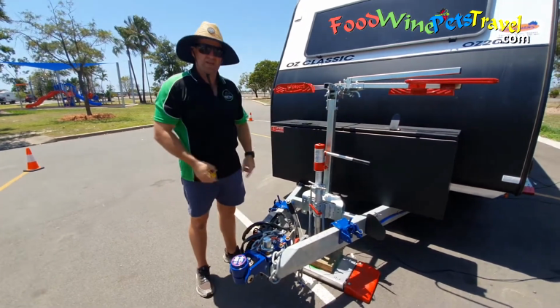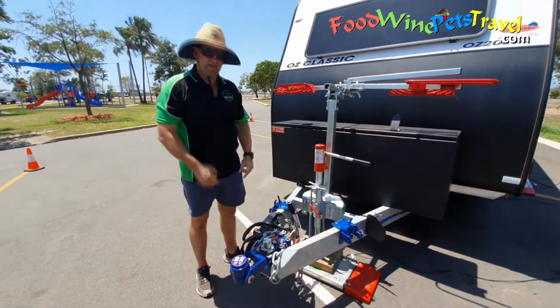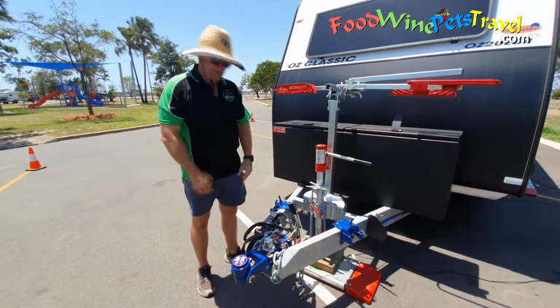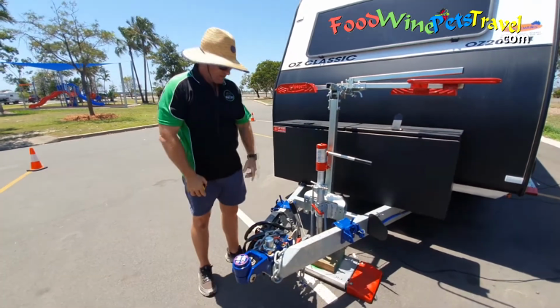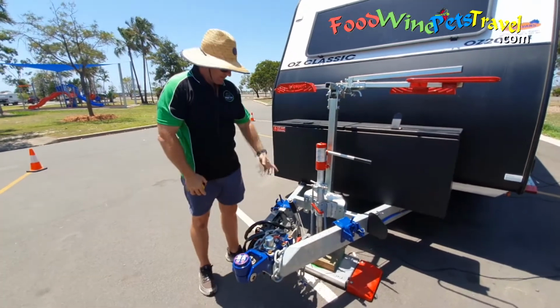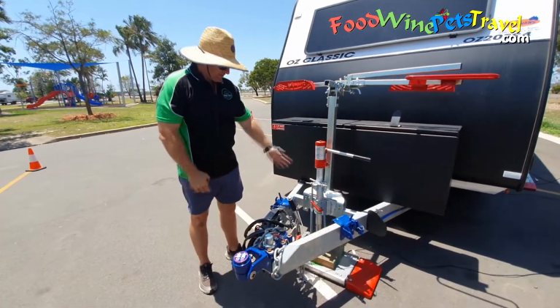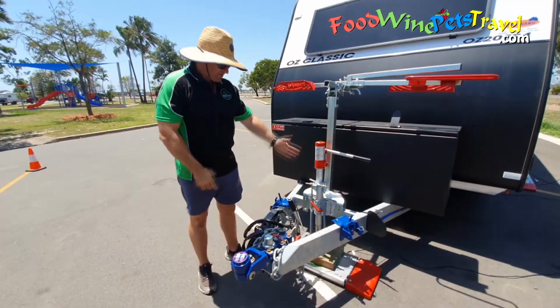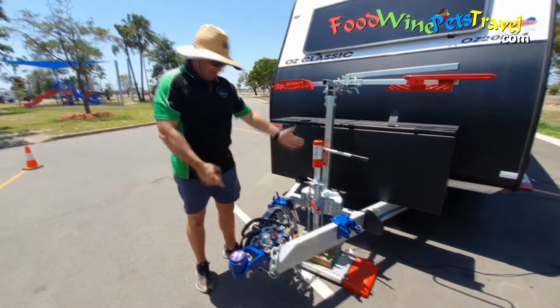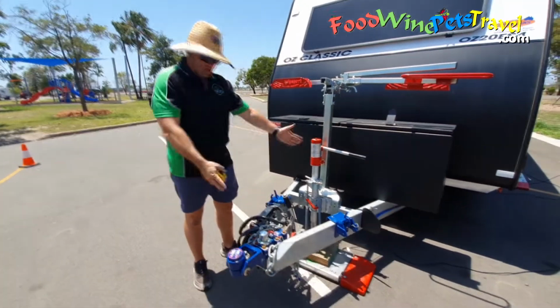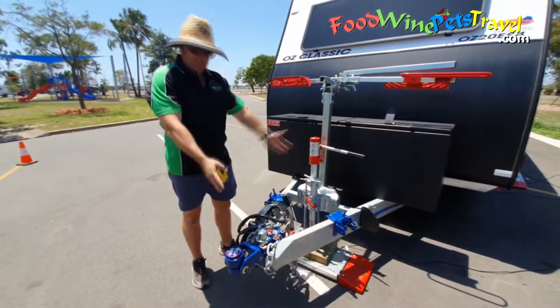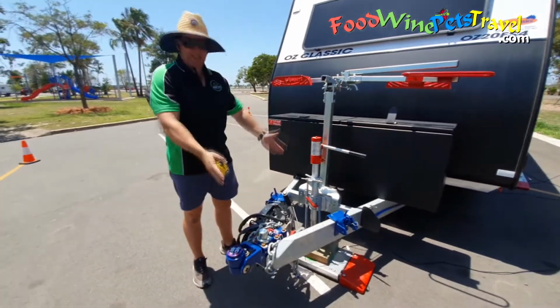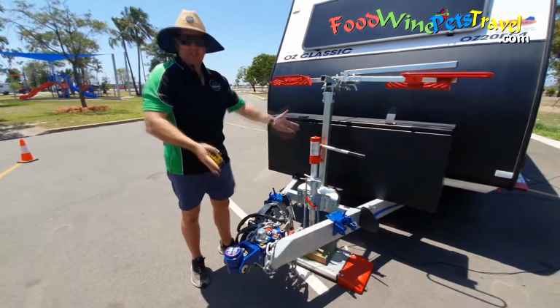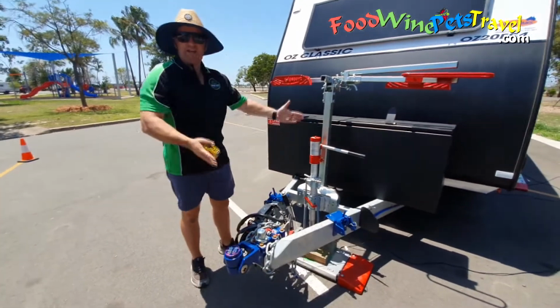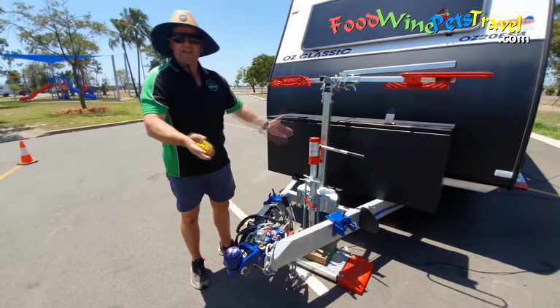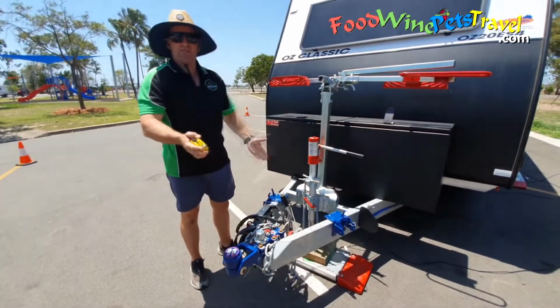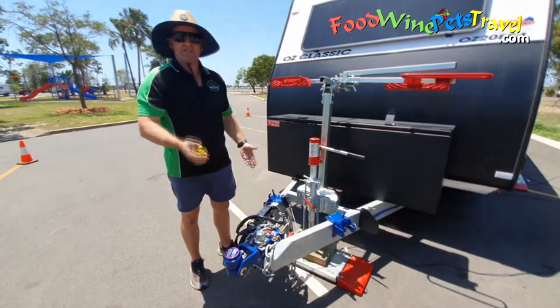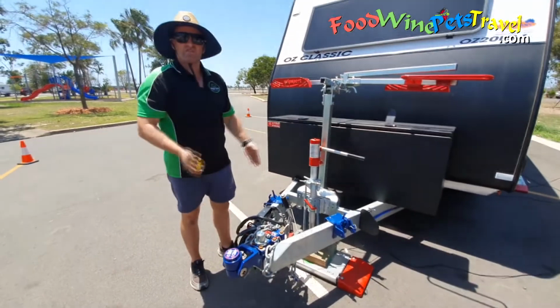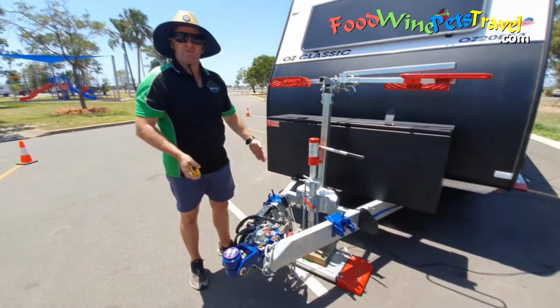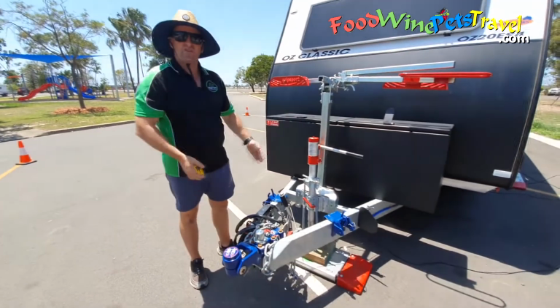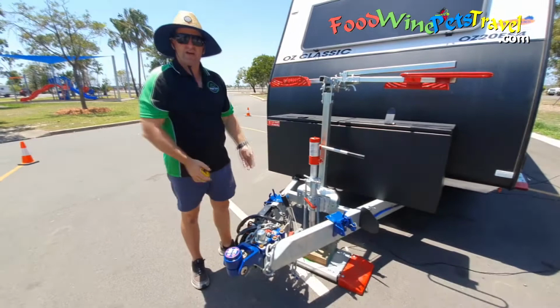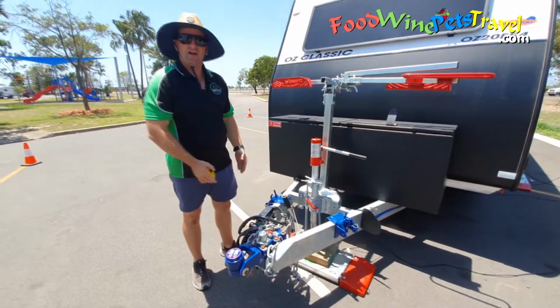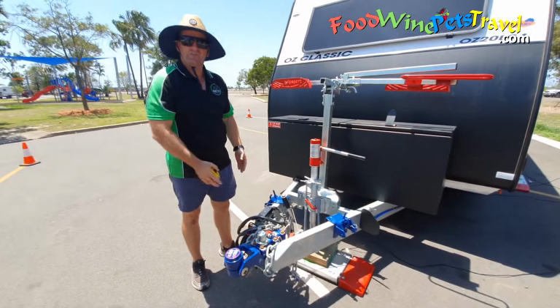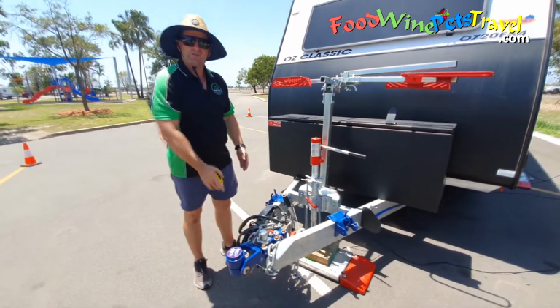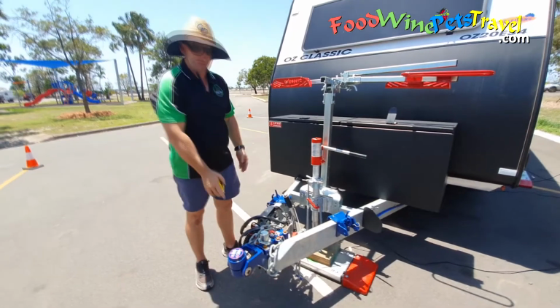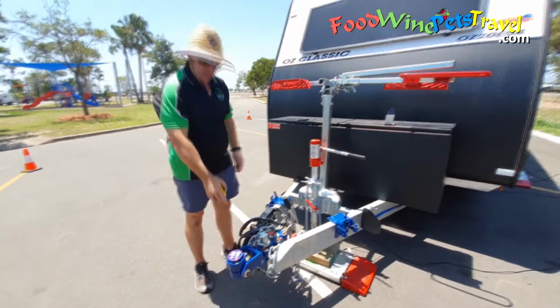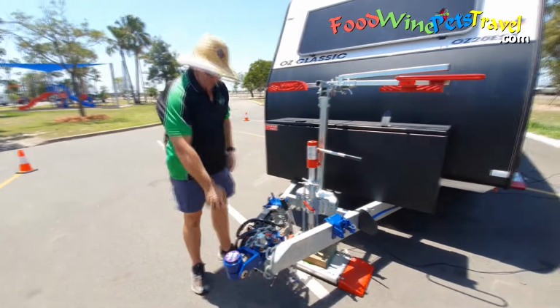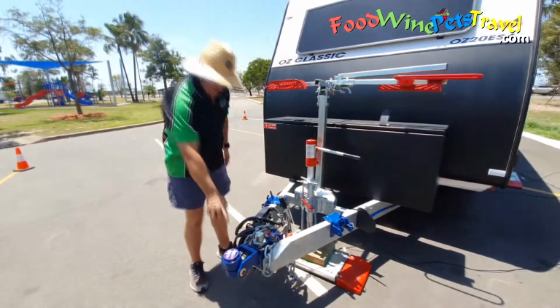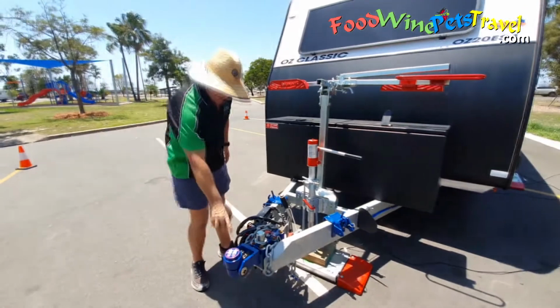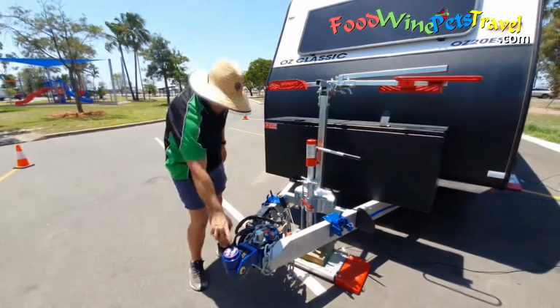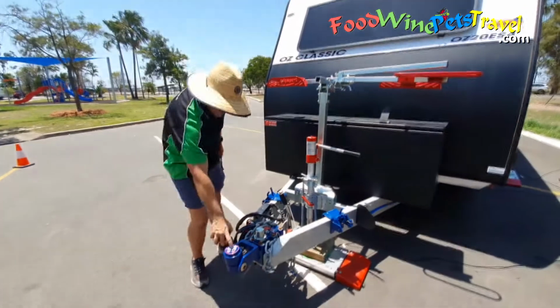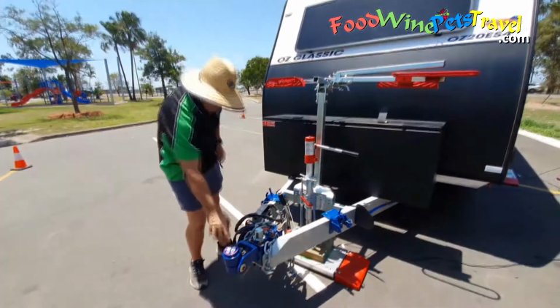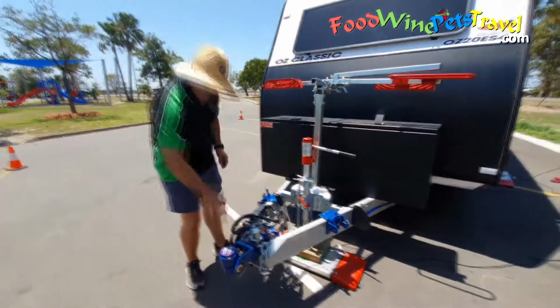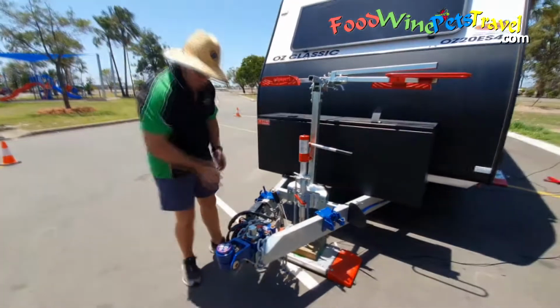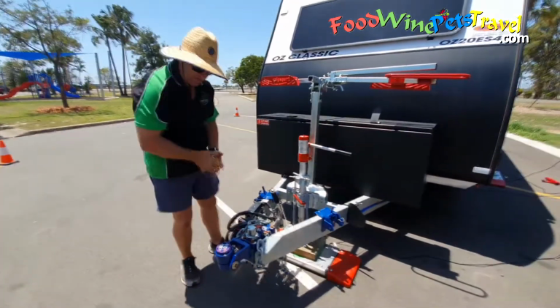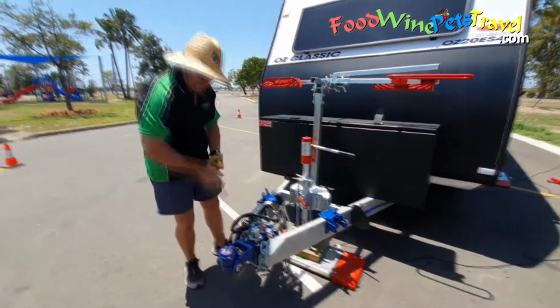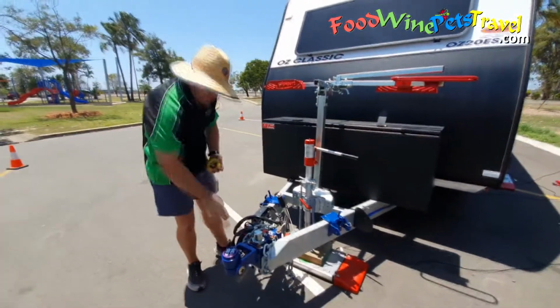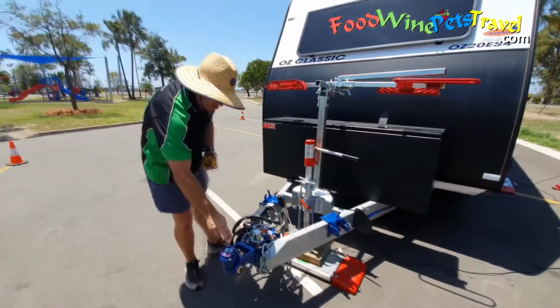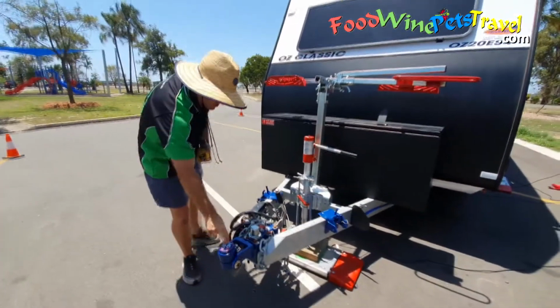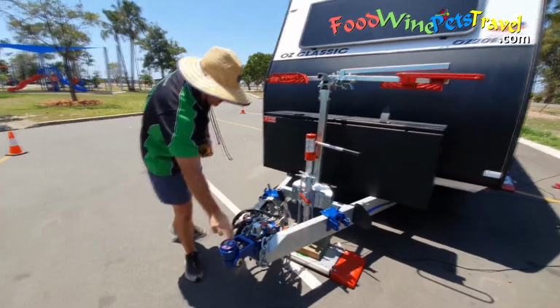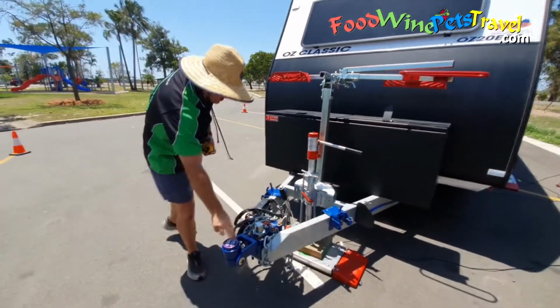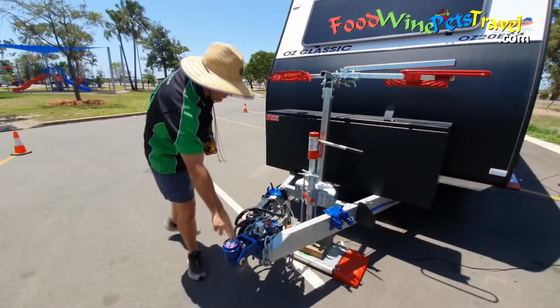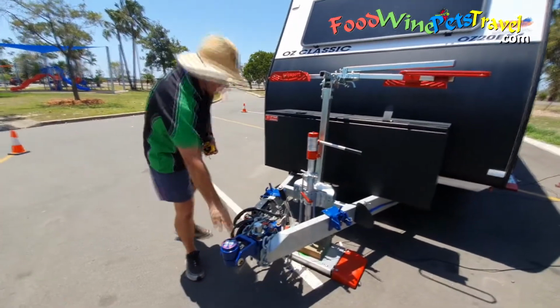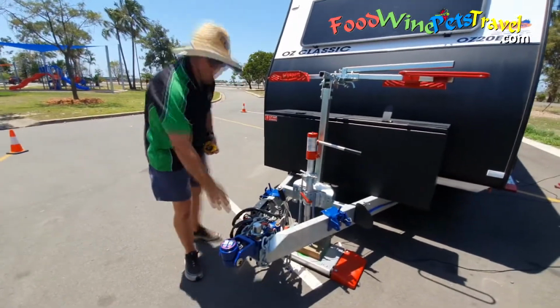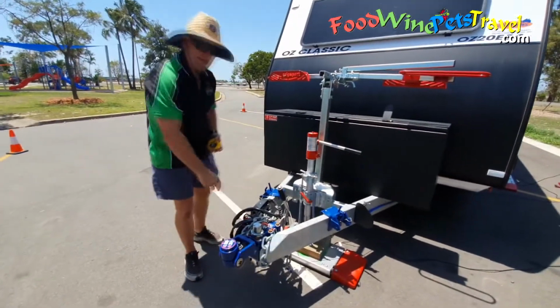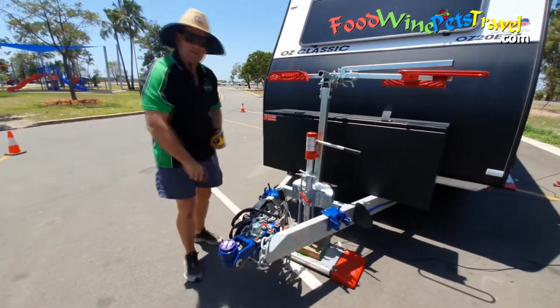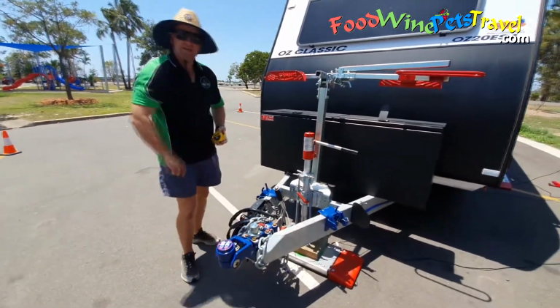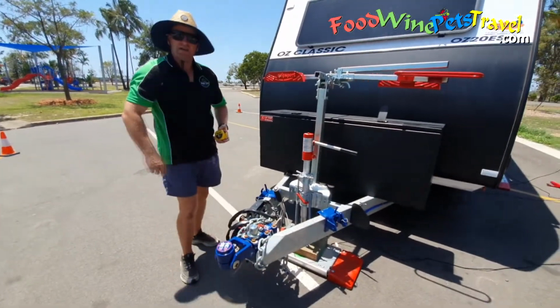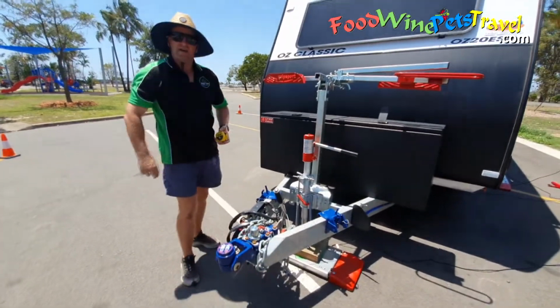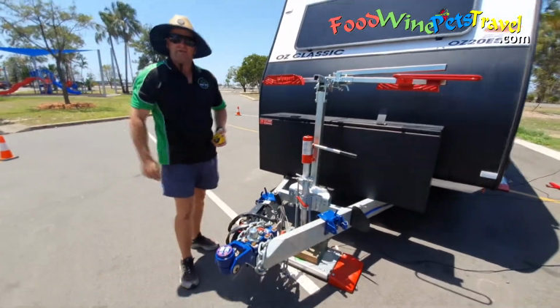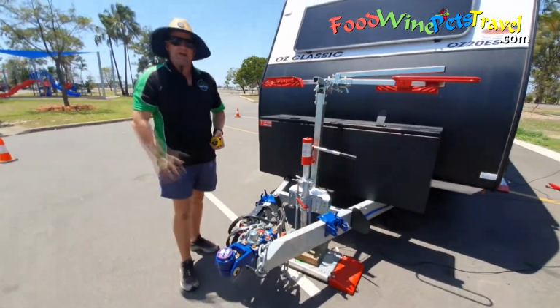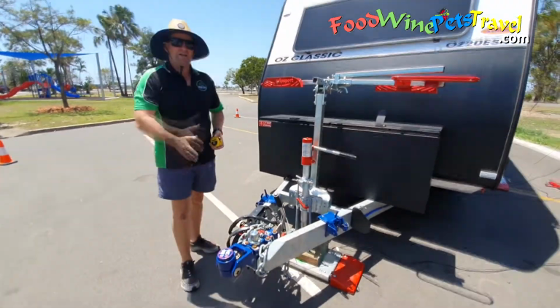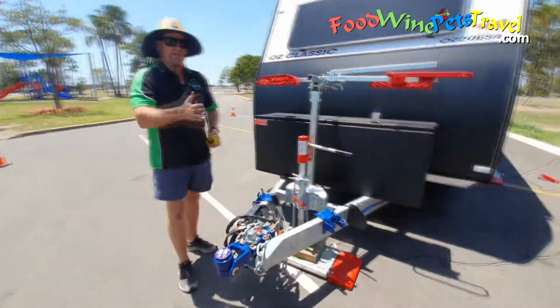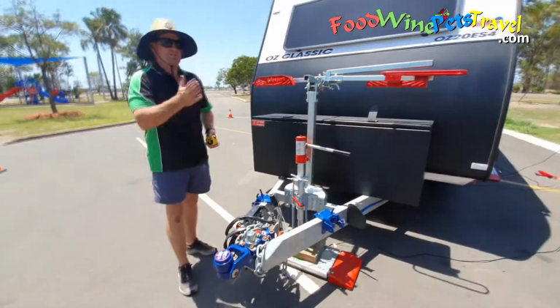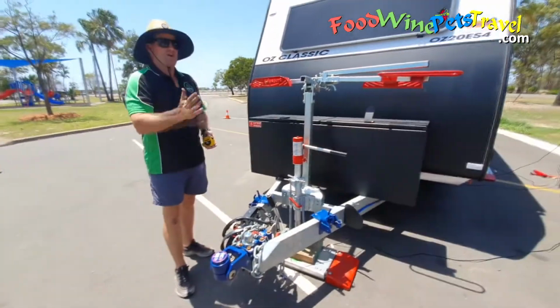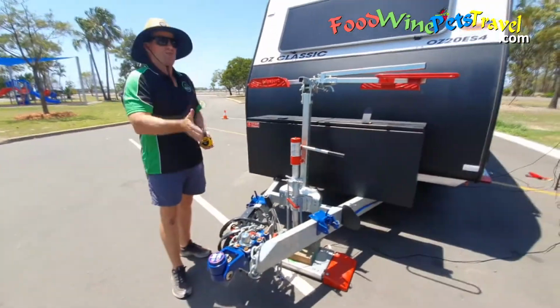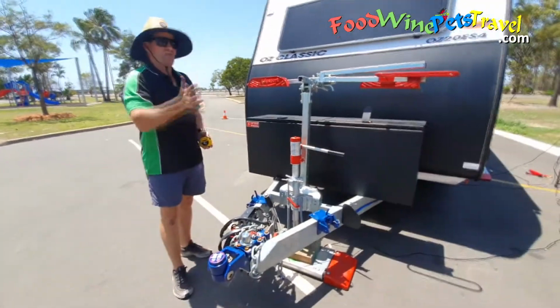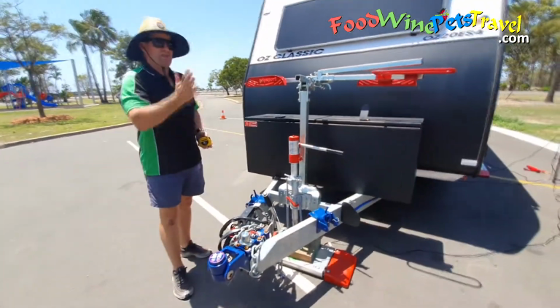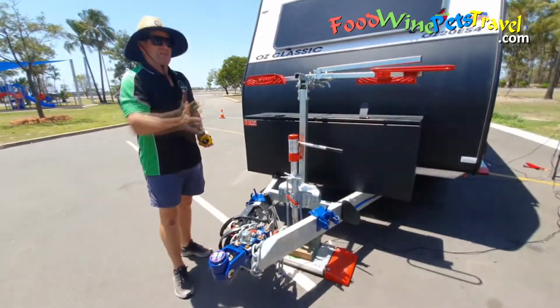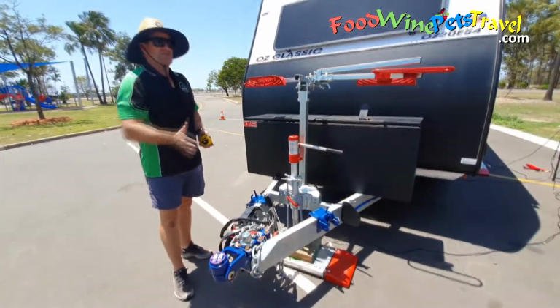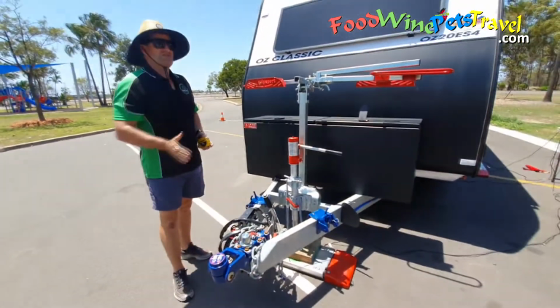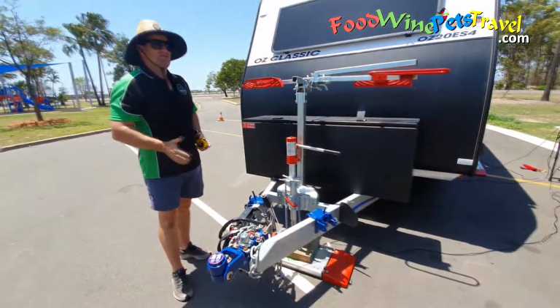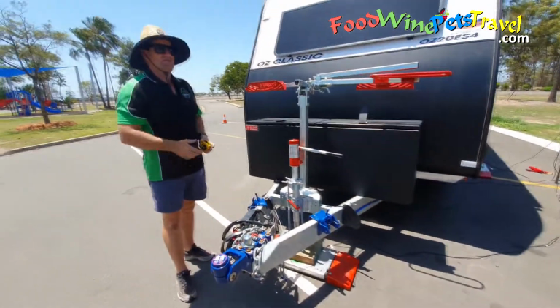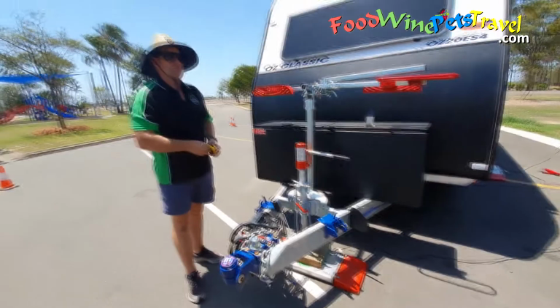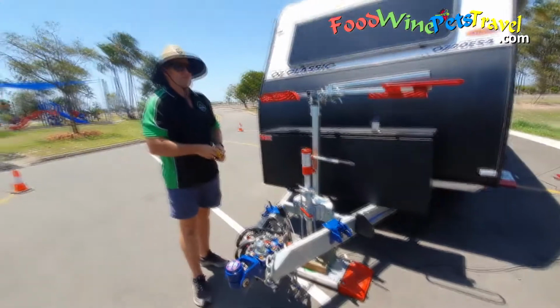So just a take-home message for everyone at home: it's imperative that you measure your tow ball weight under the tow ball hitch.